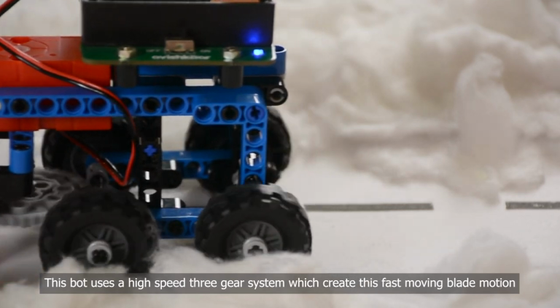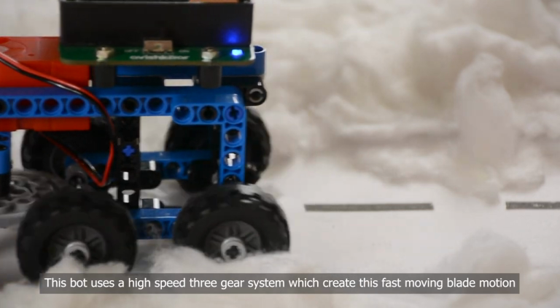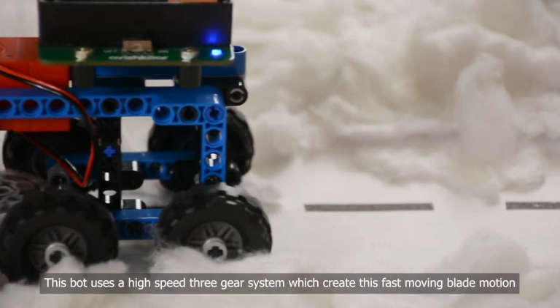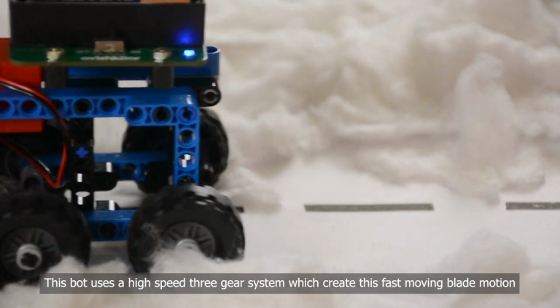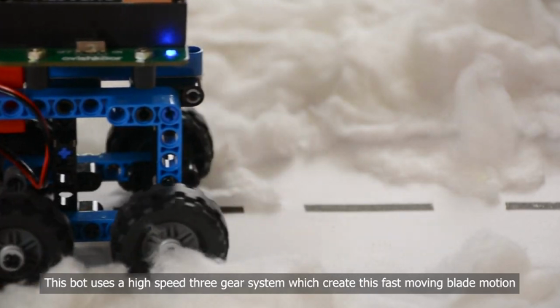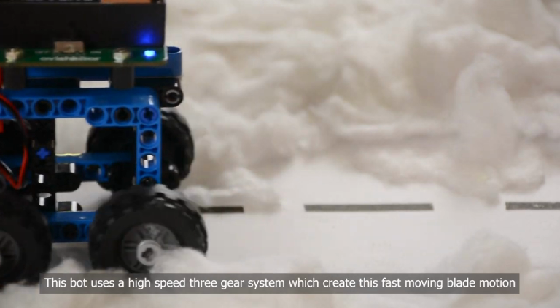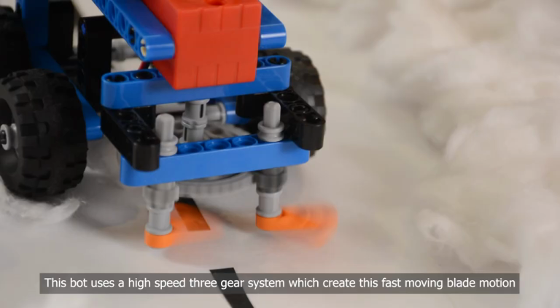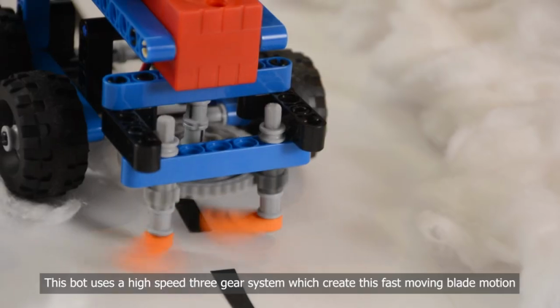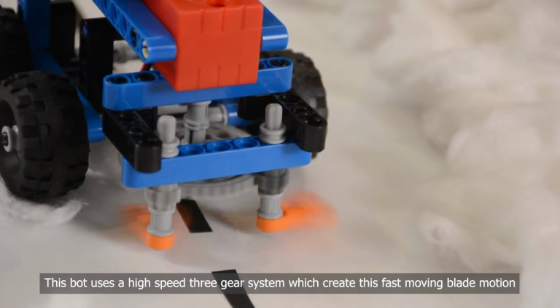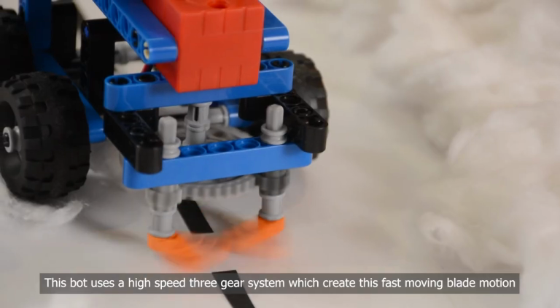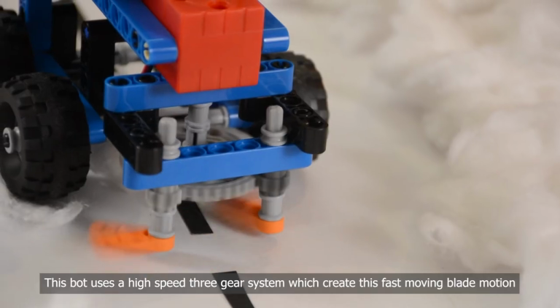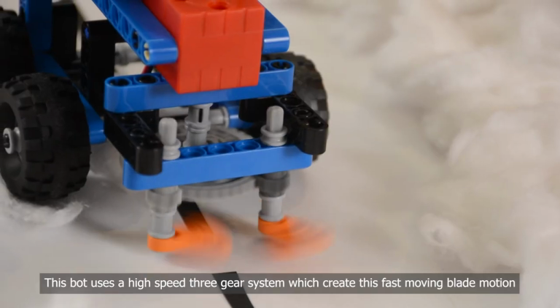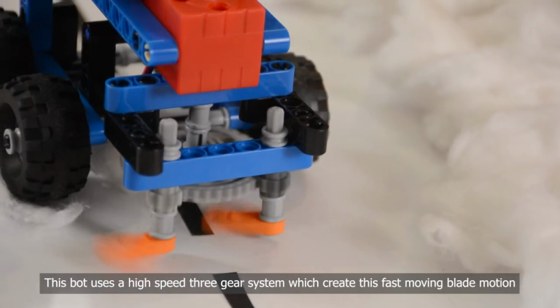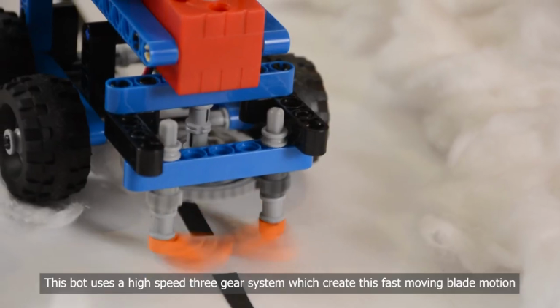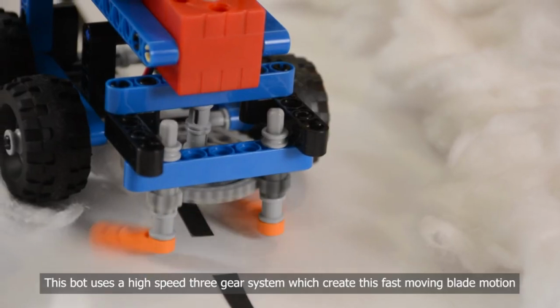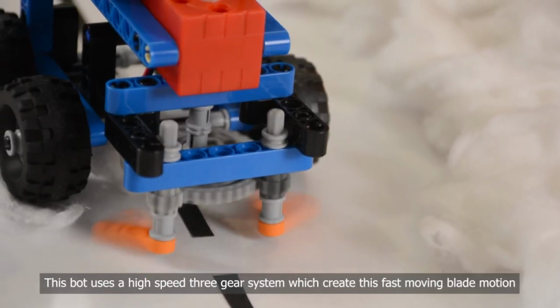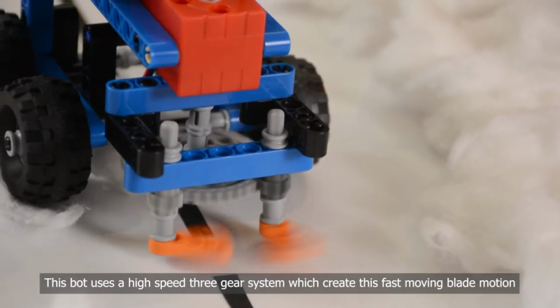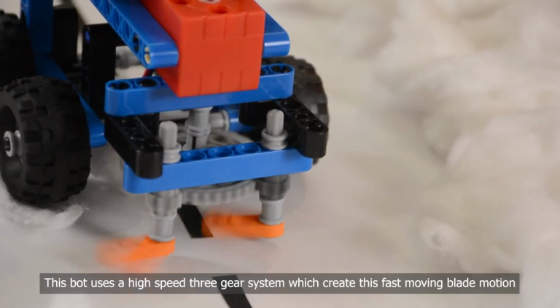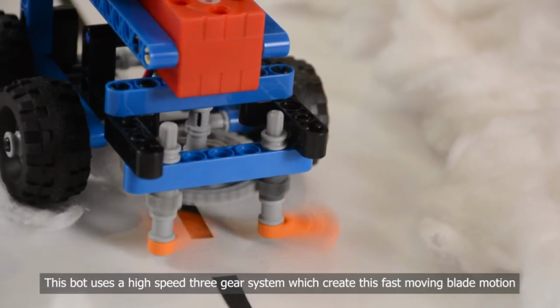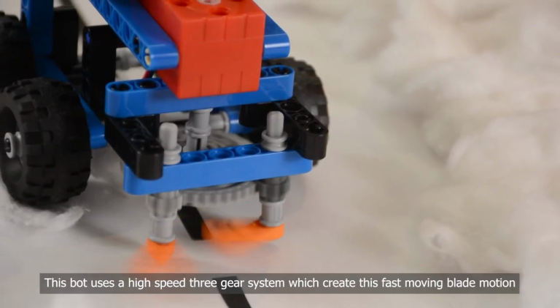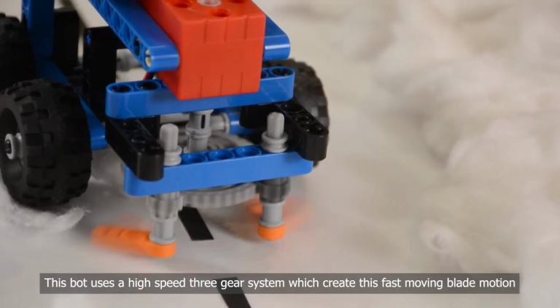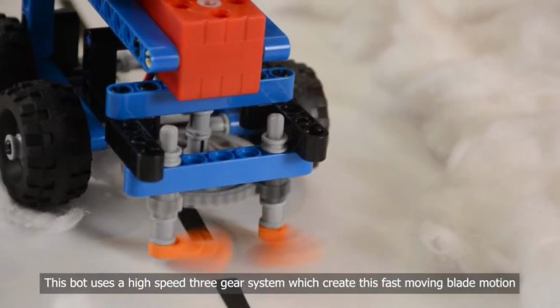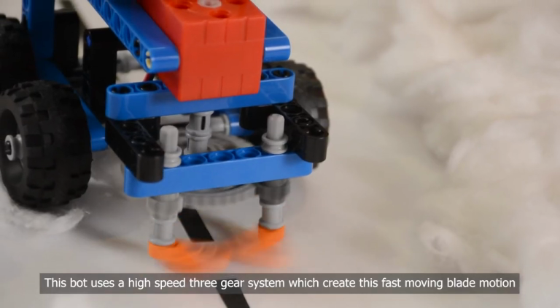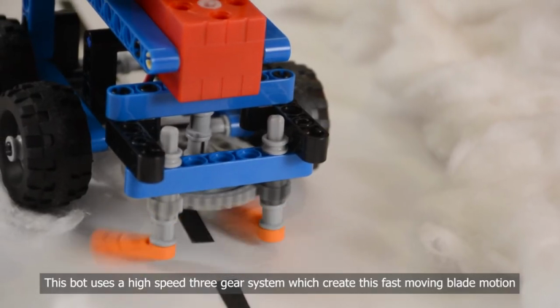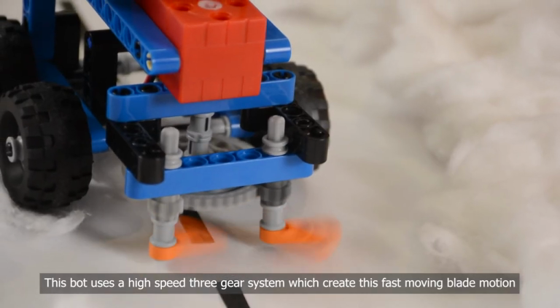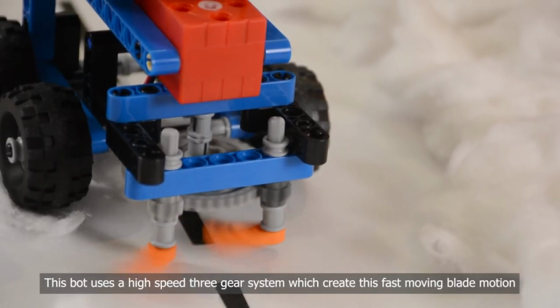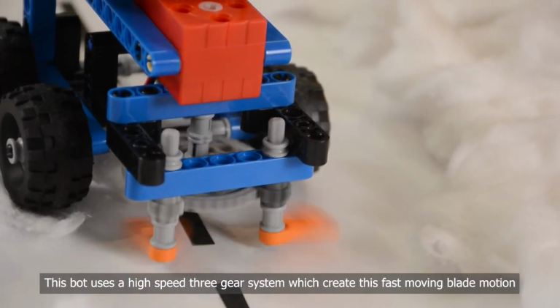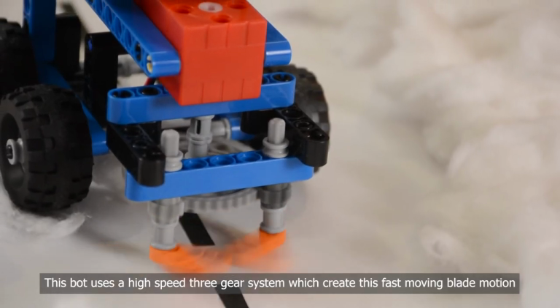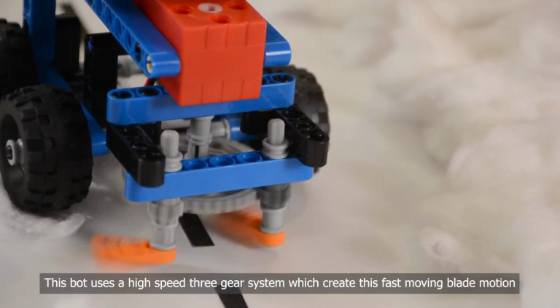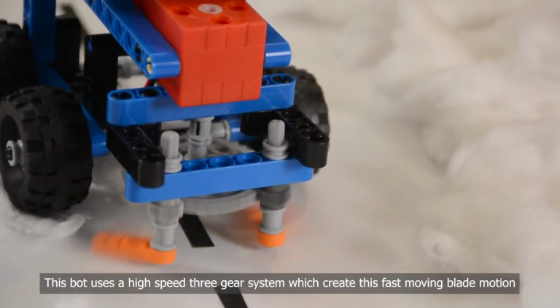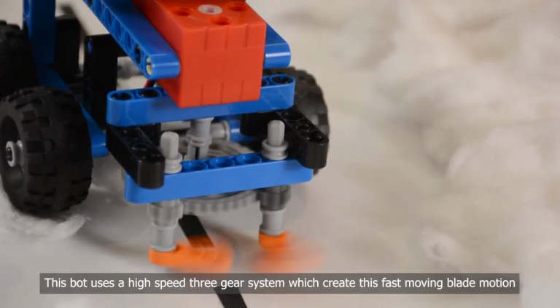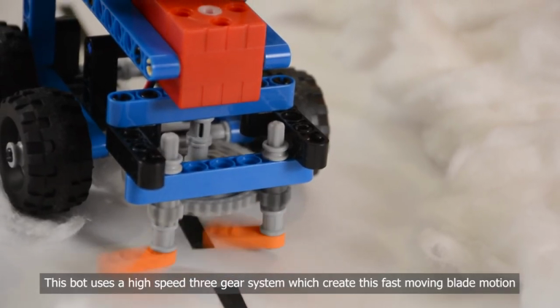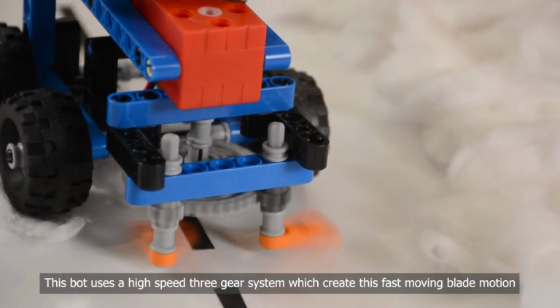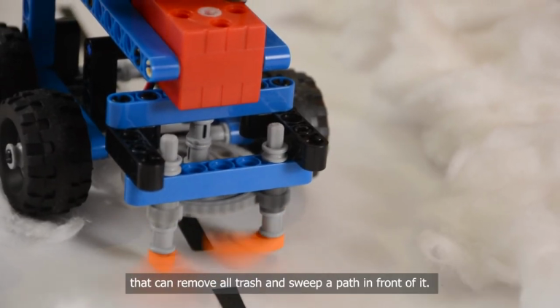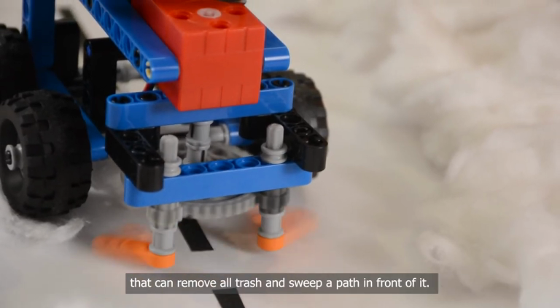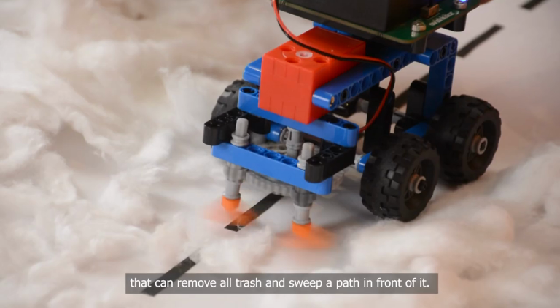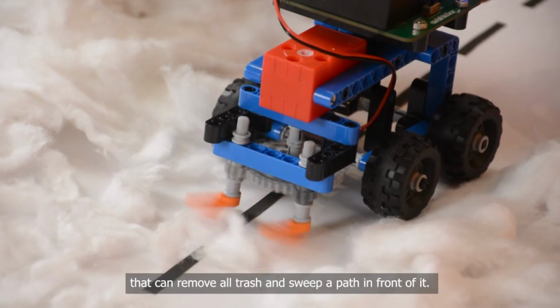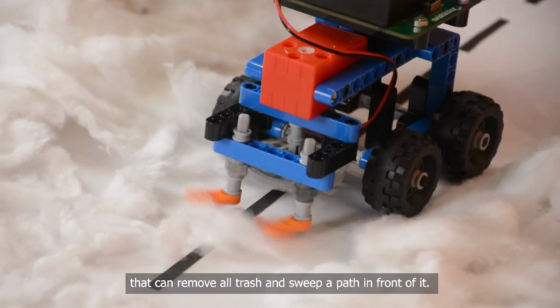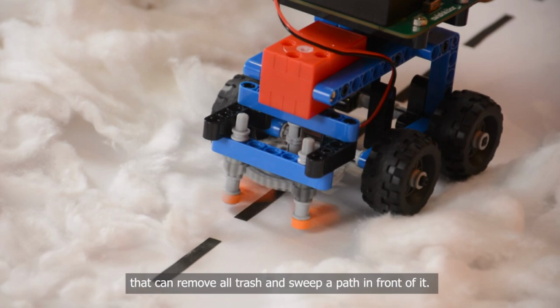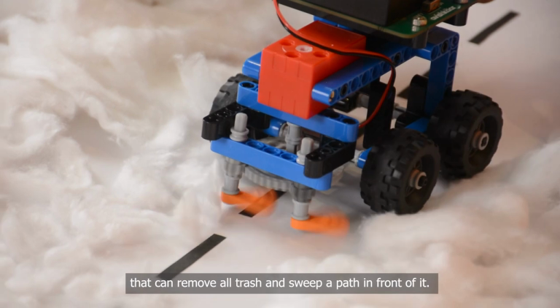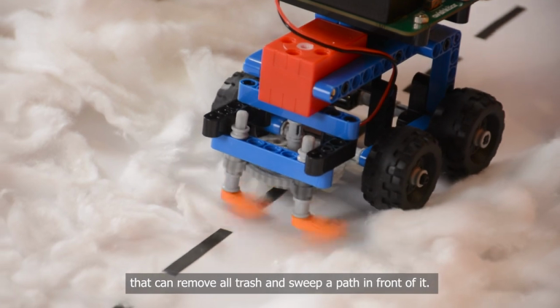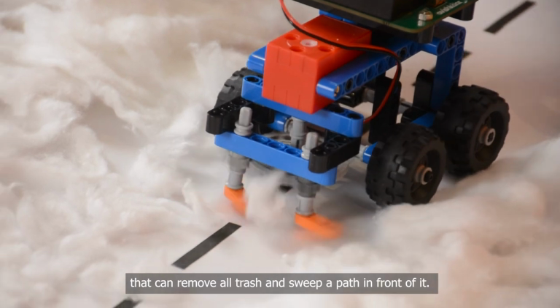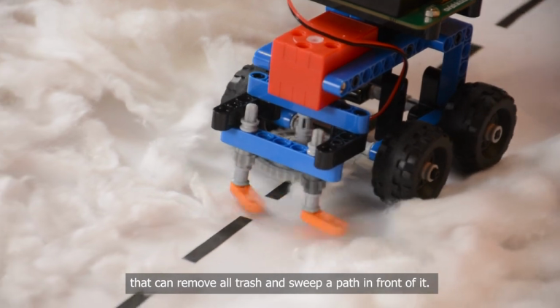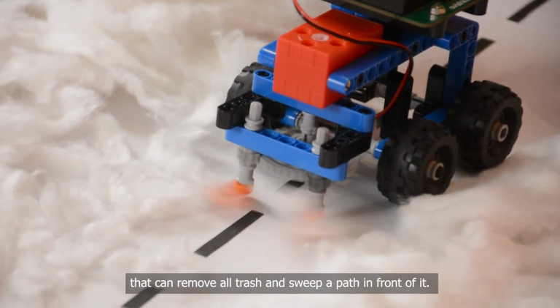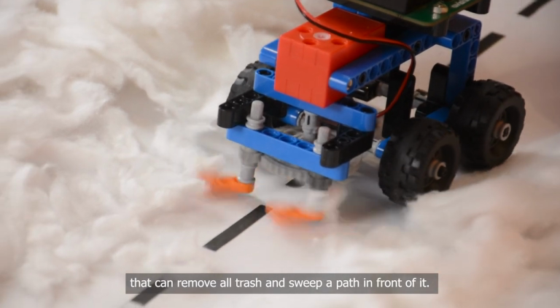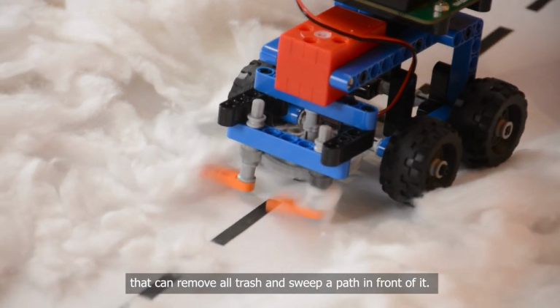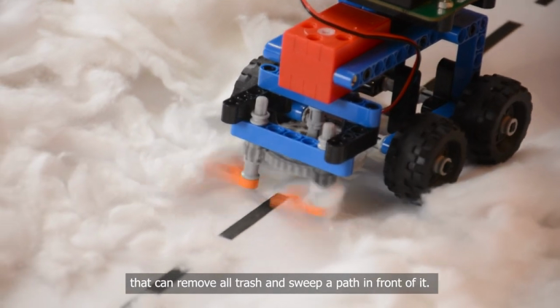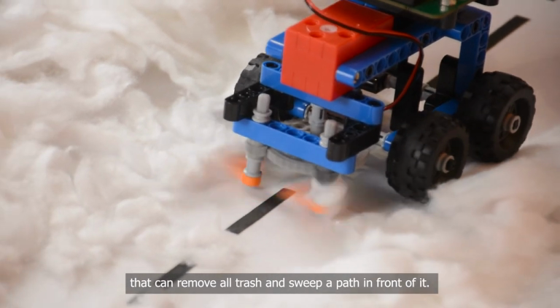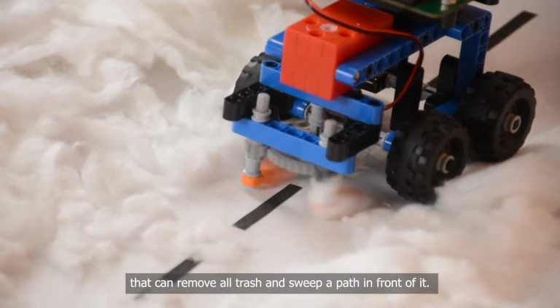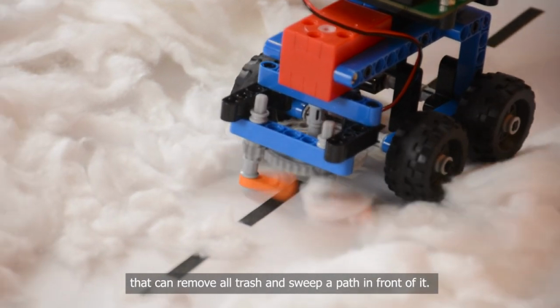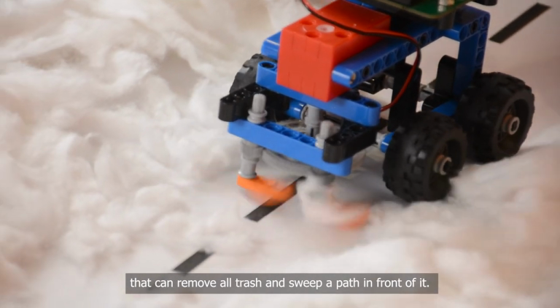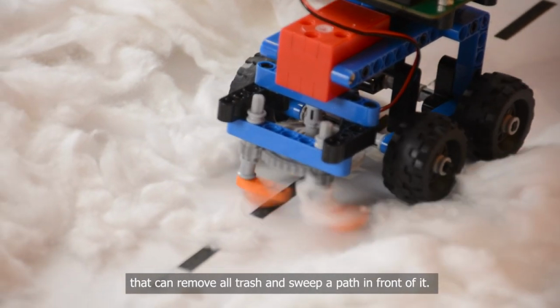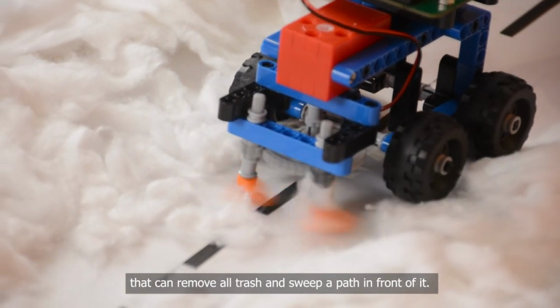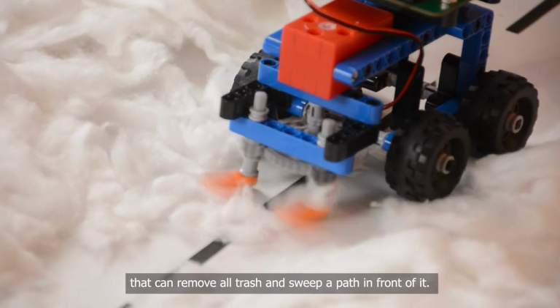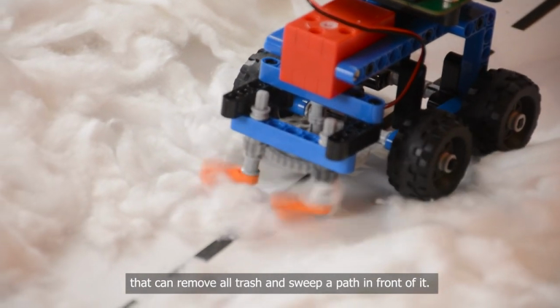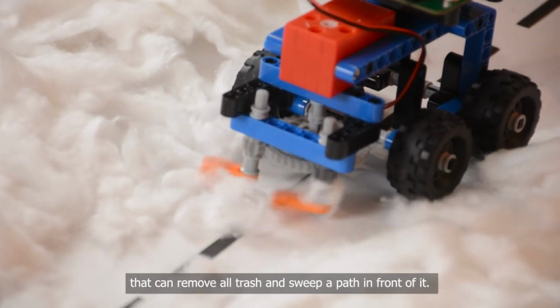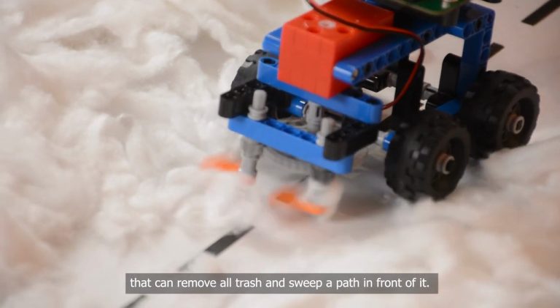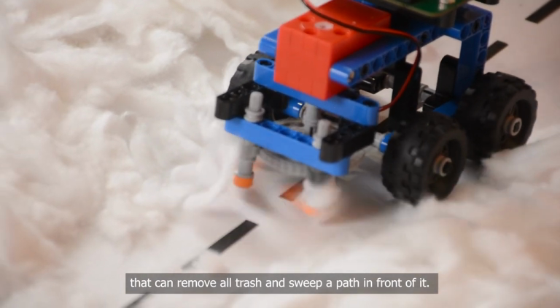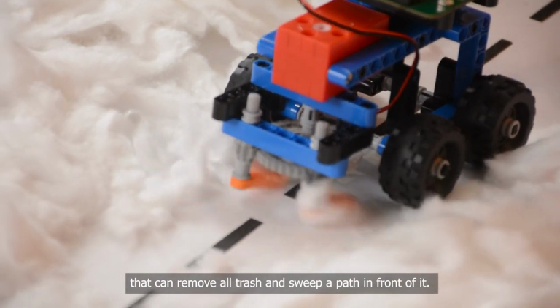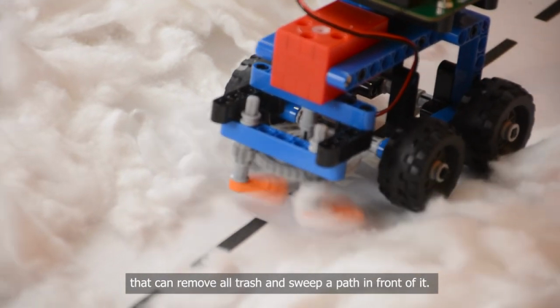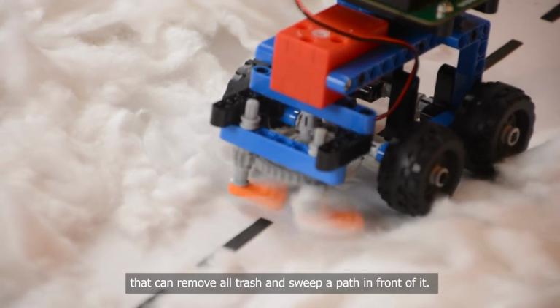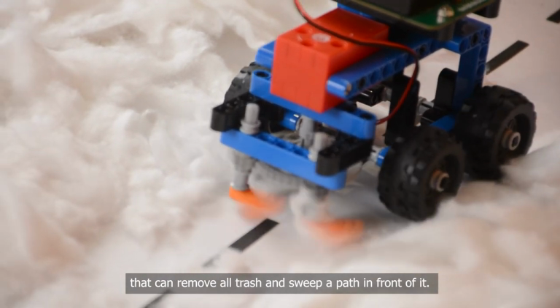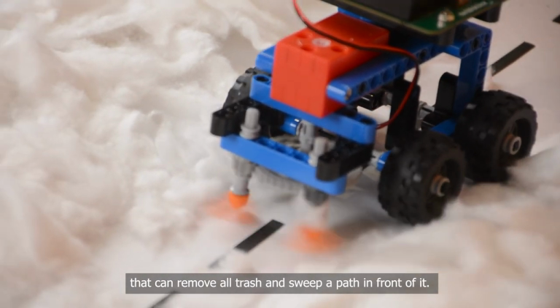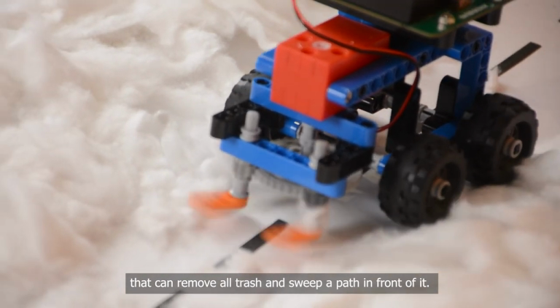Number three: Mech's Snow Sweeper. This bot uses a high-speed three-gear system which creates a fast-moving blade motion that can remove all trash and sweep a path in front of it.